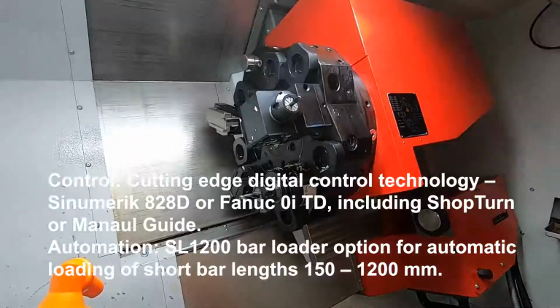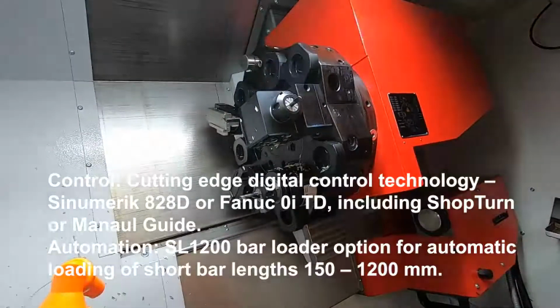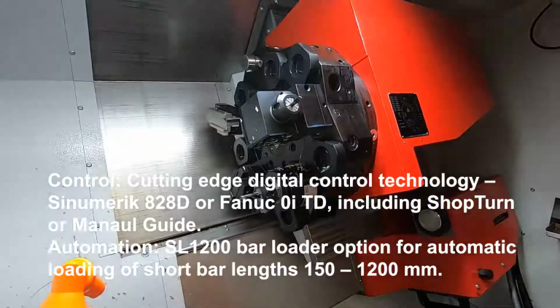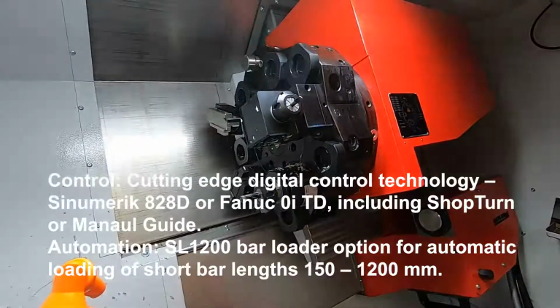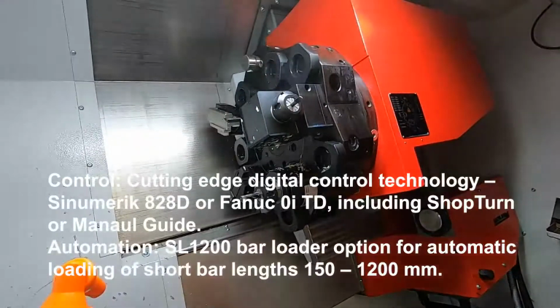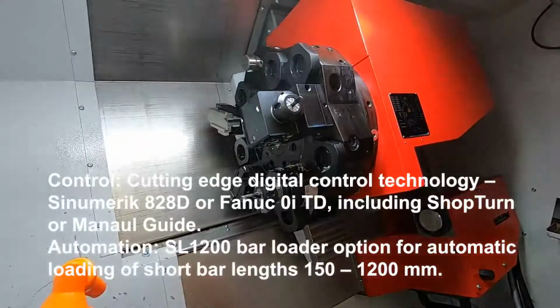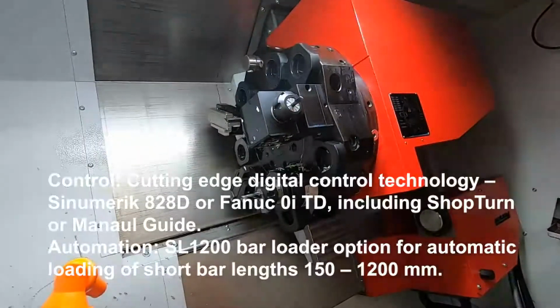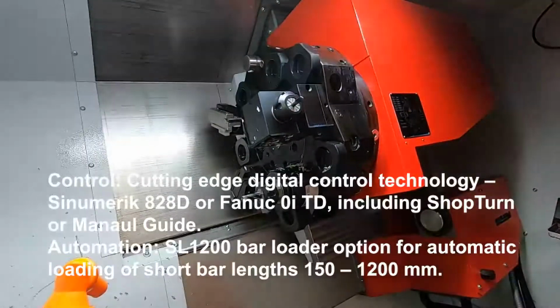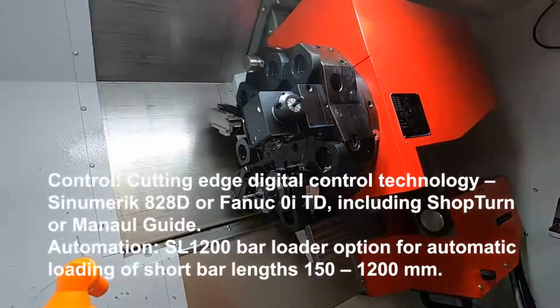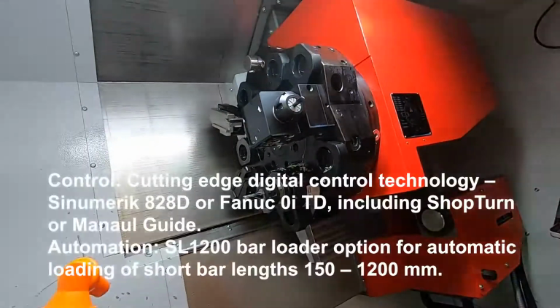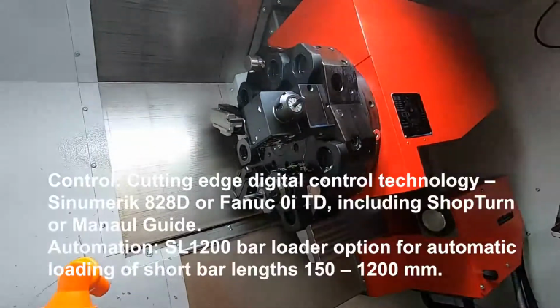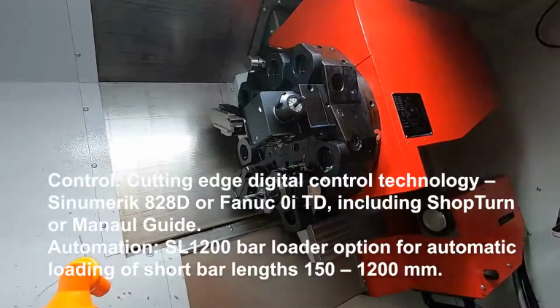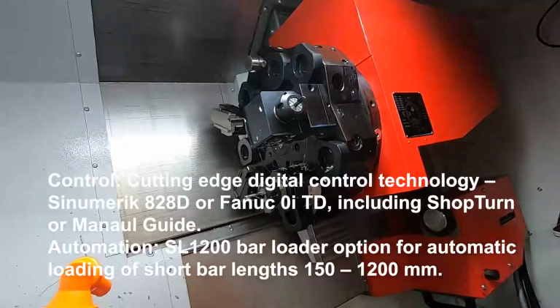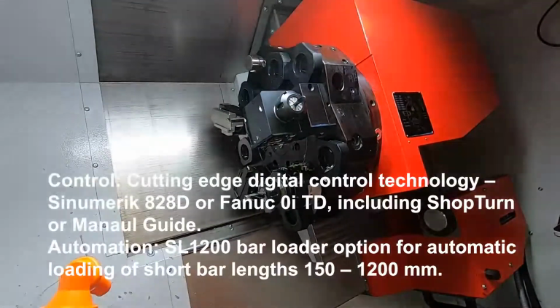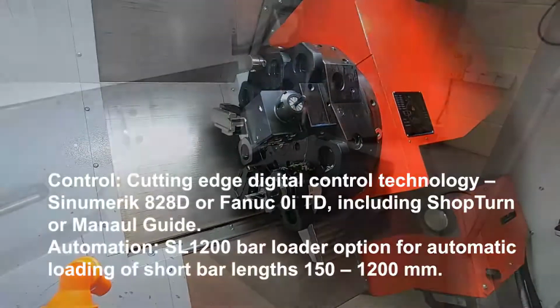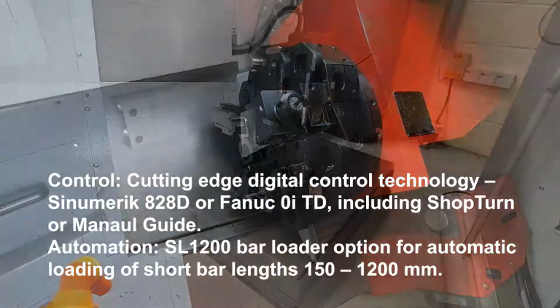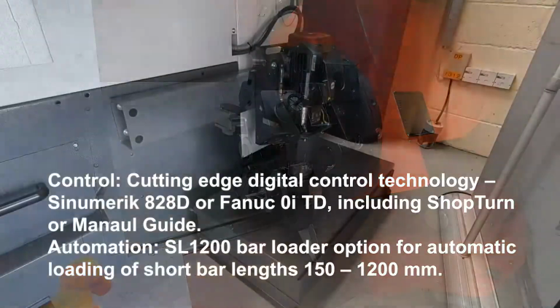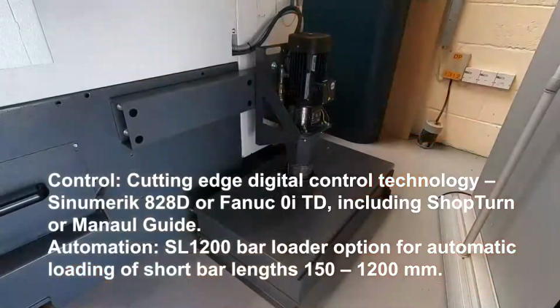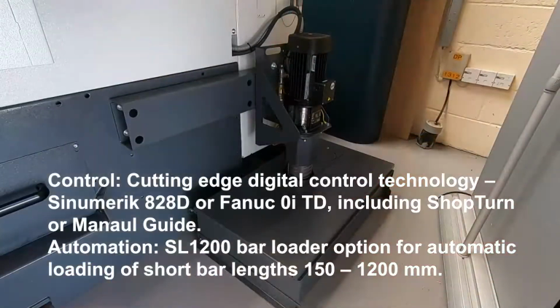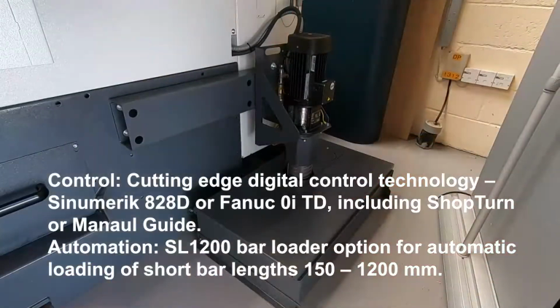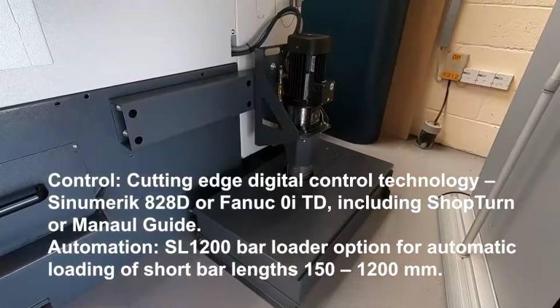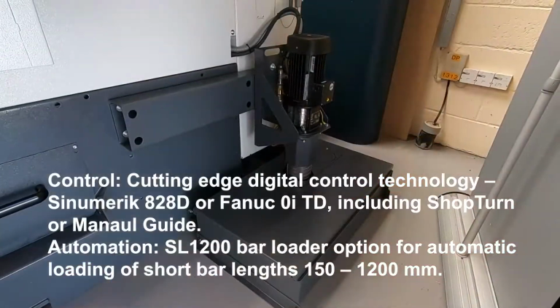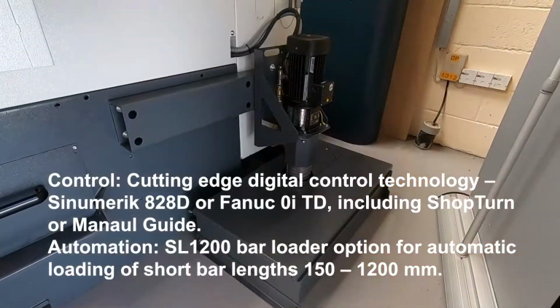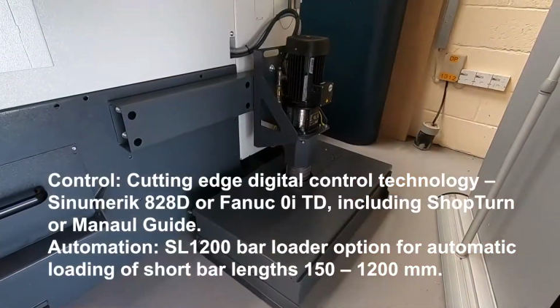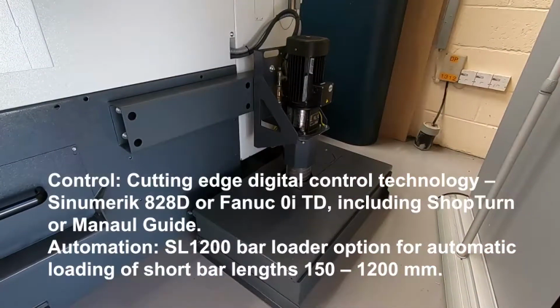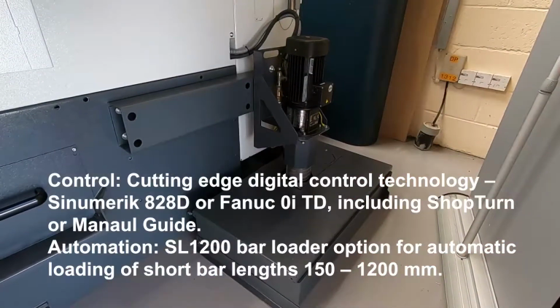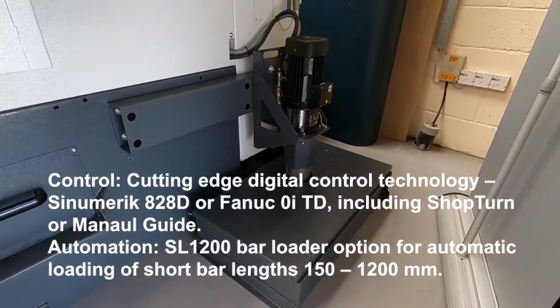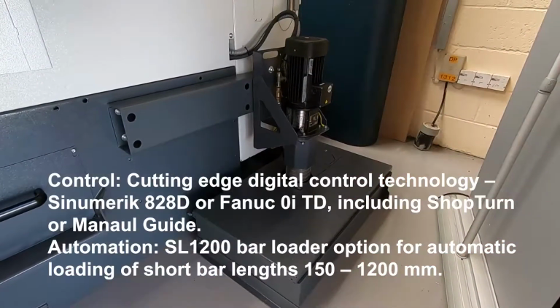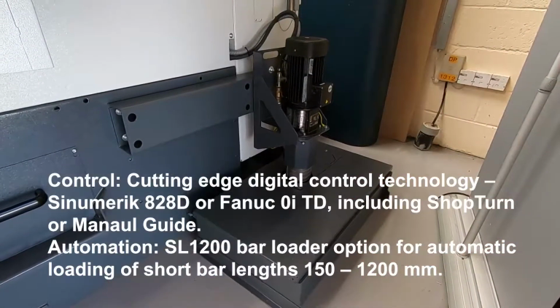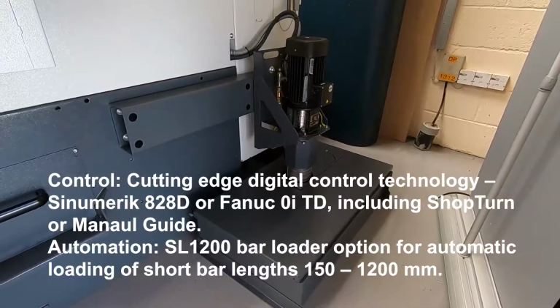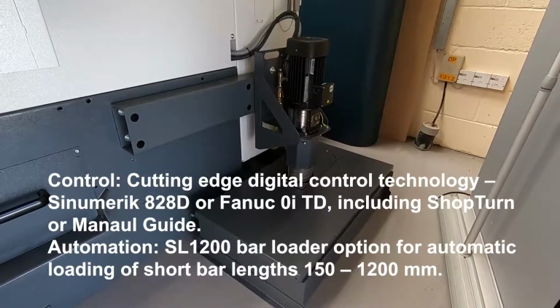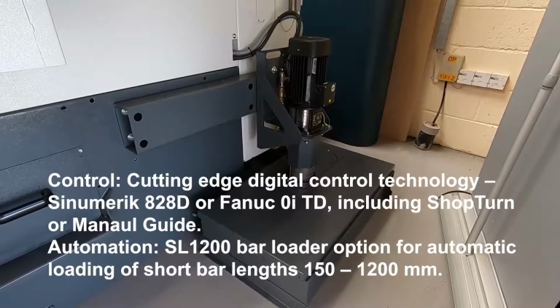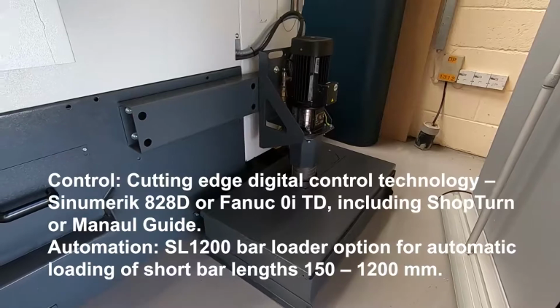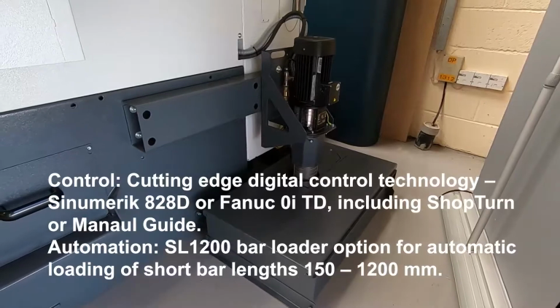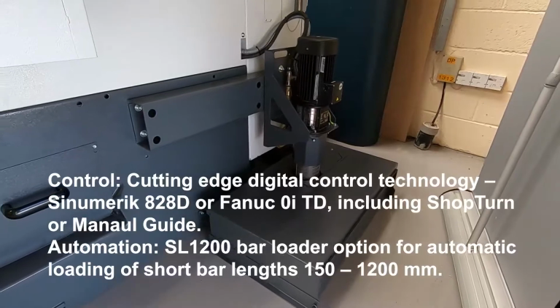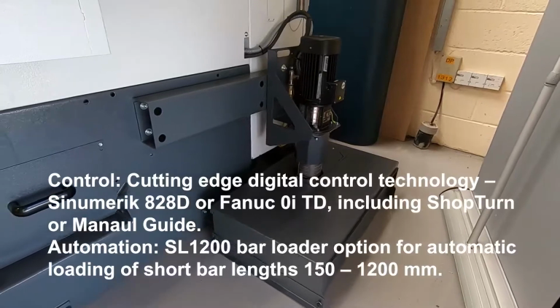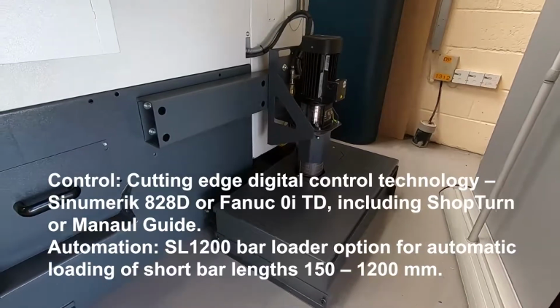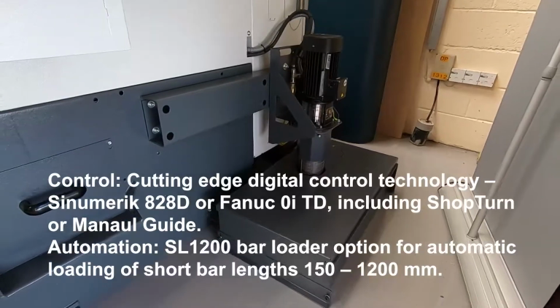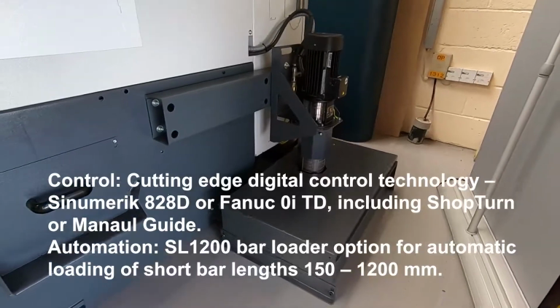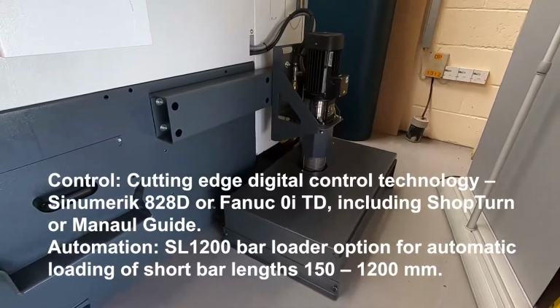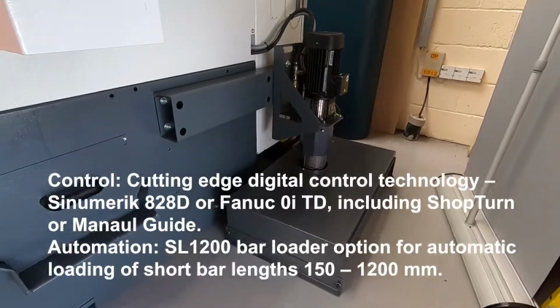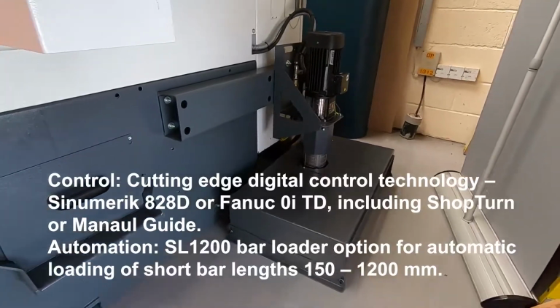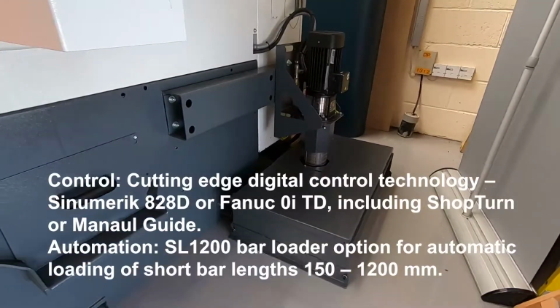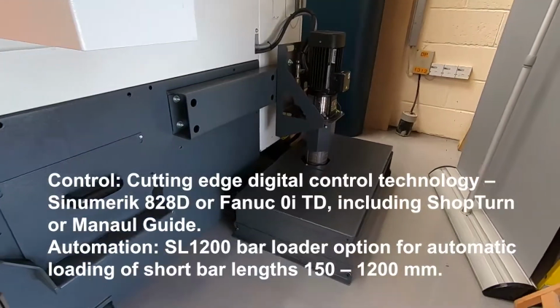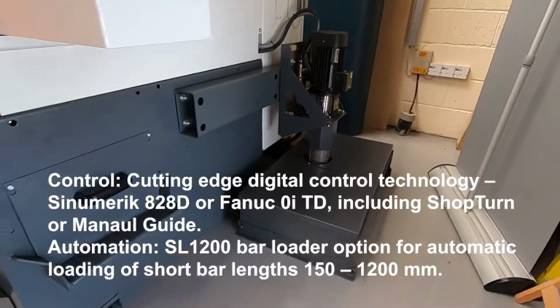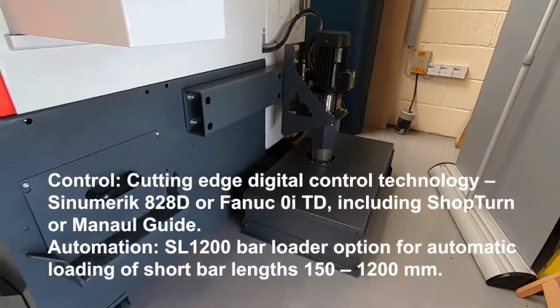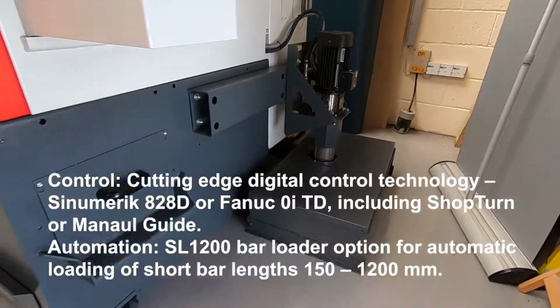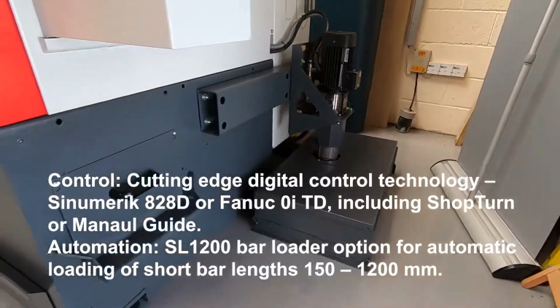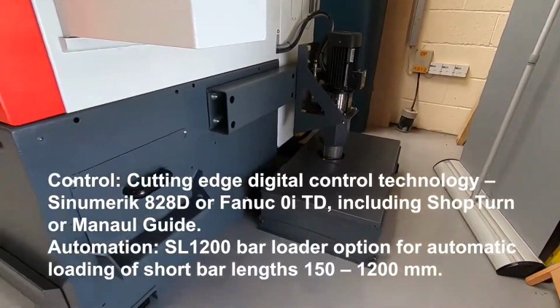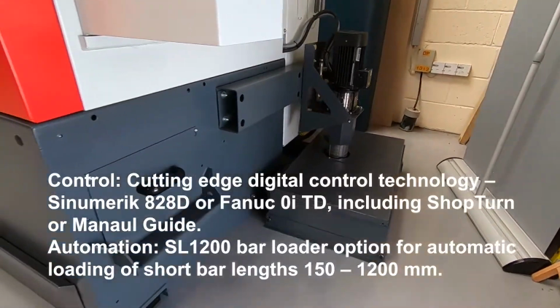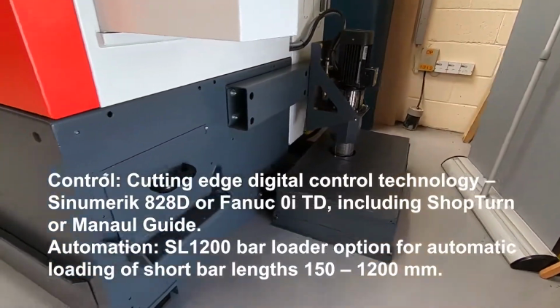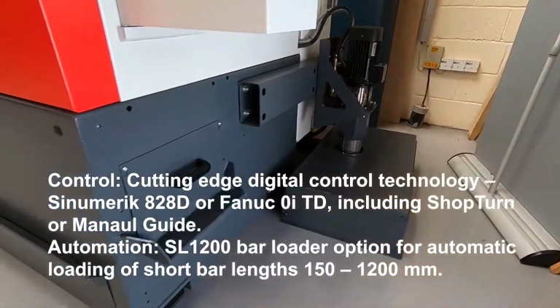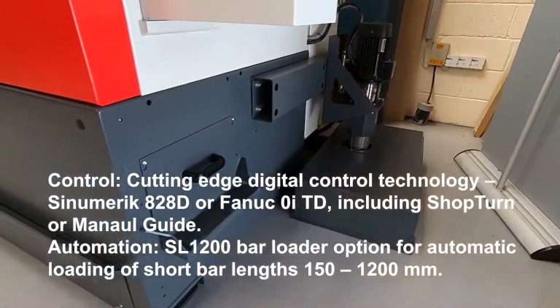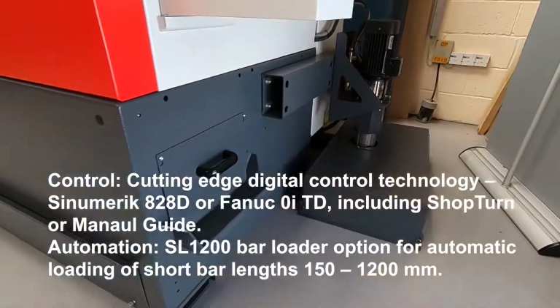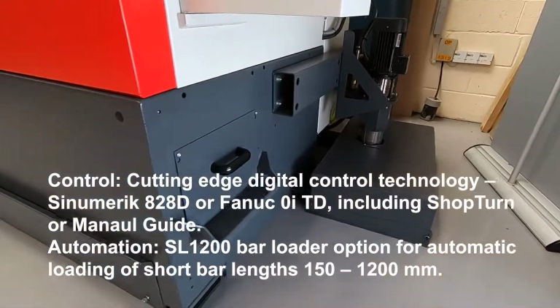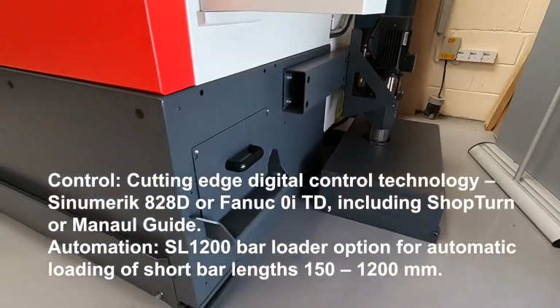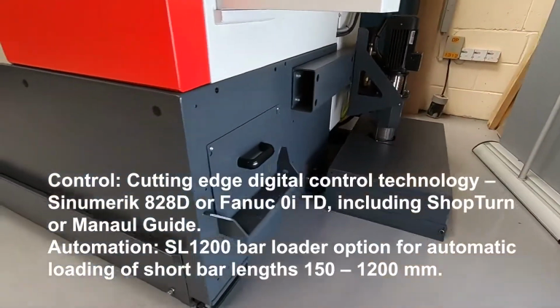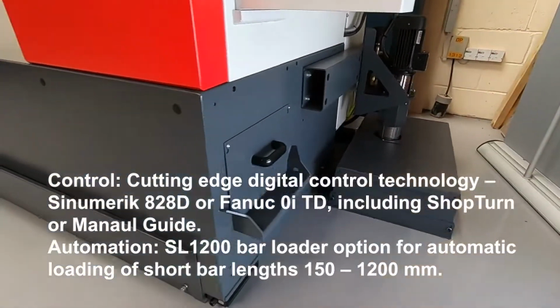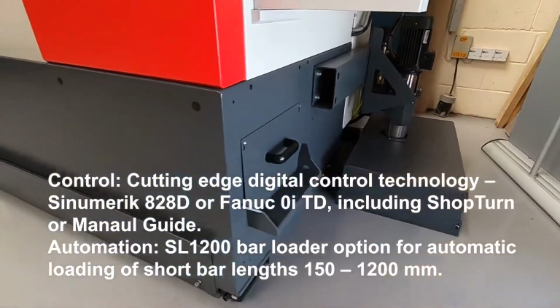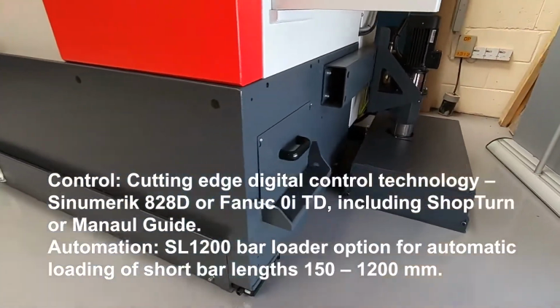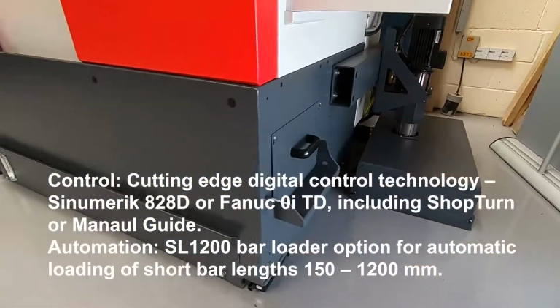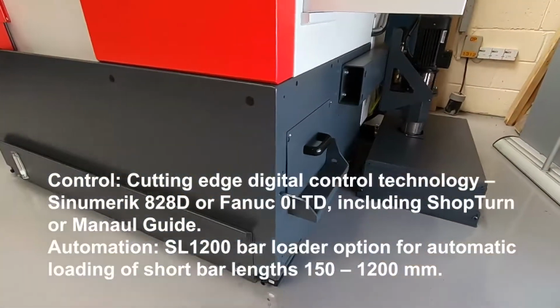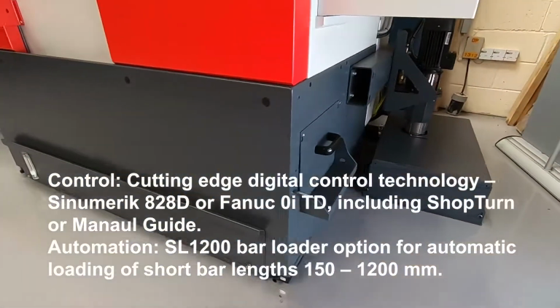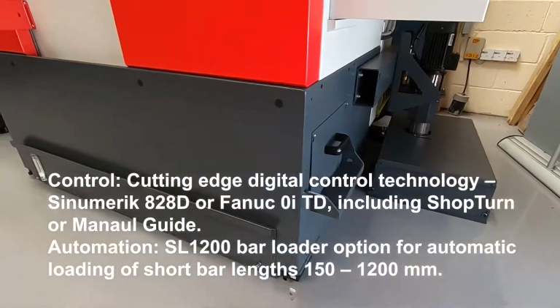The S45 comprises high quality components offering very high accuracy and a build quality that is beyond standard.